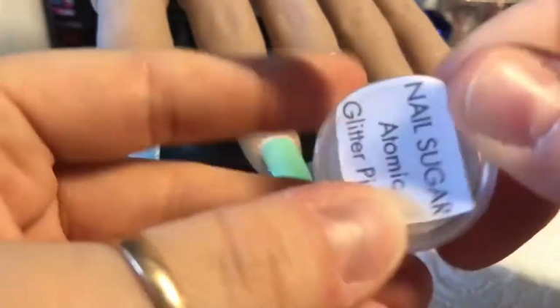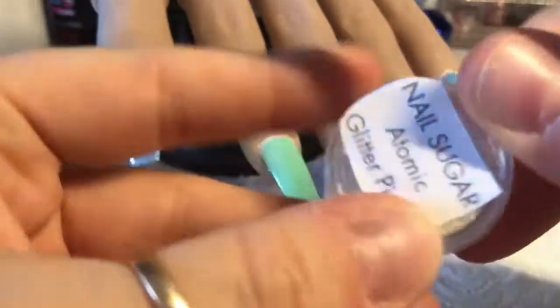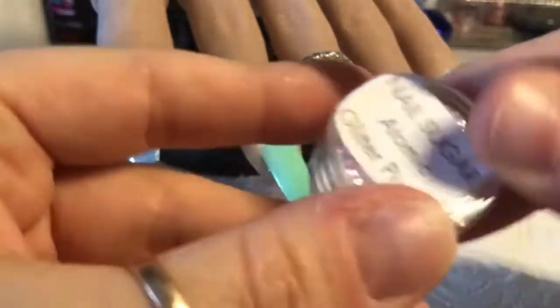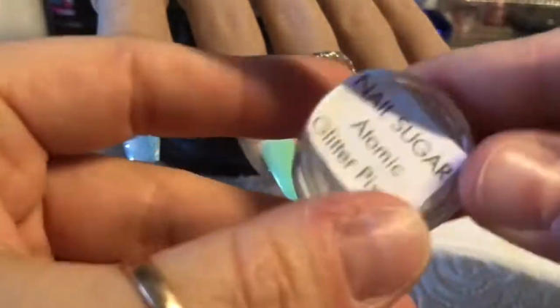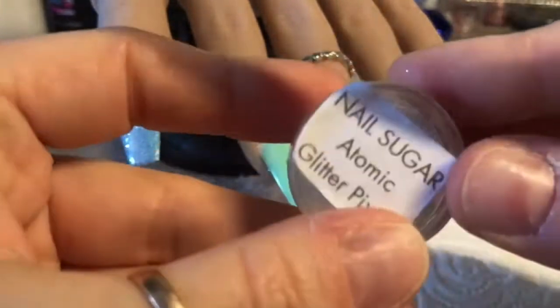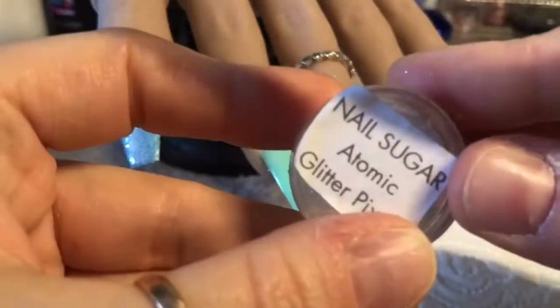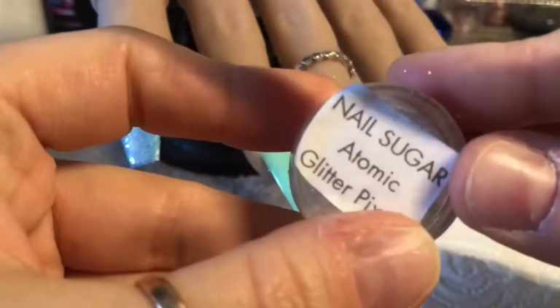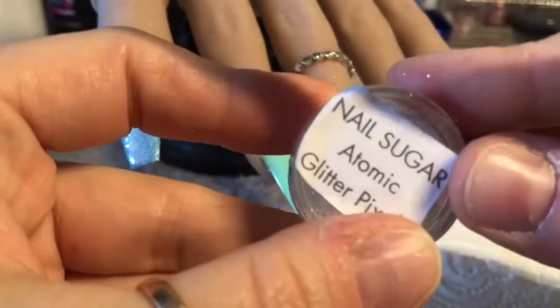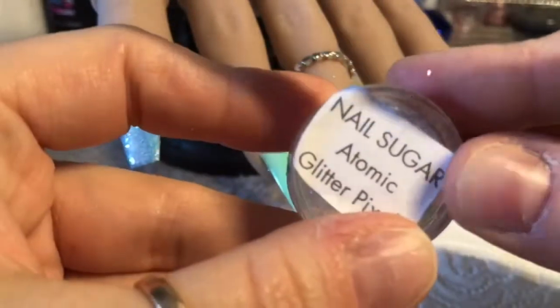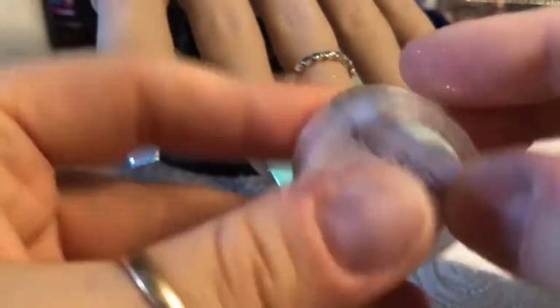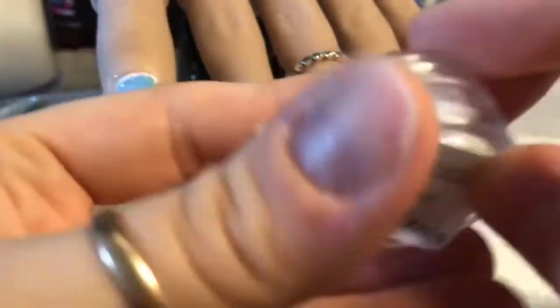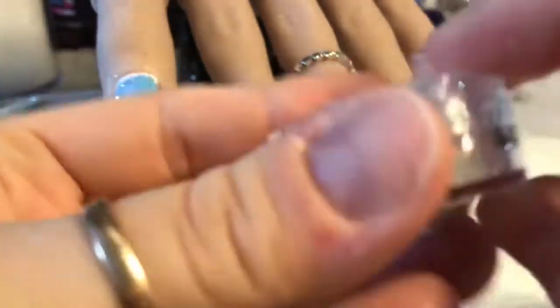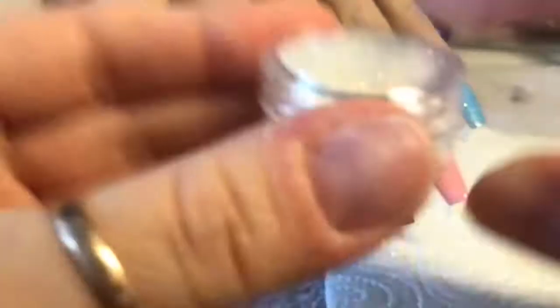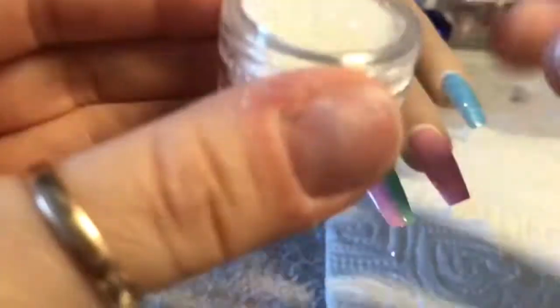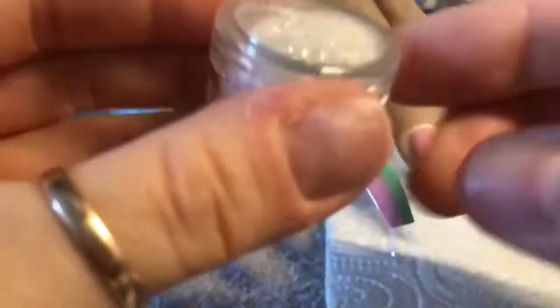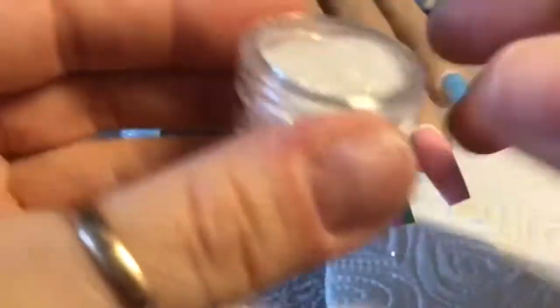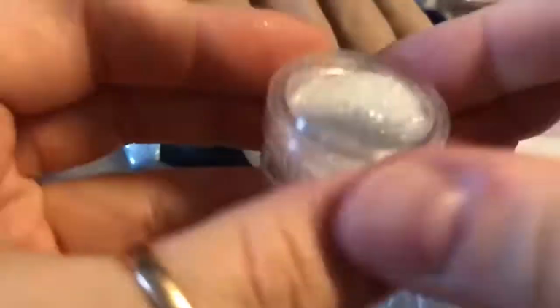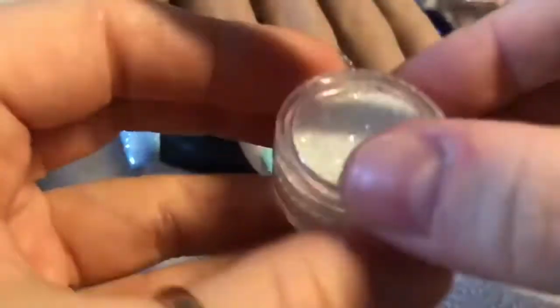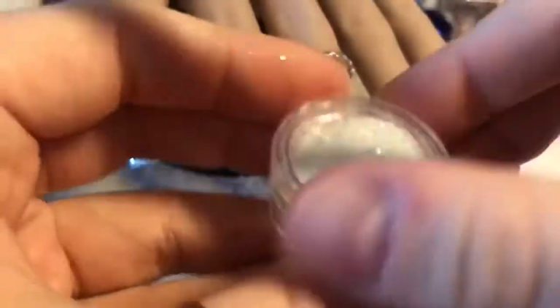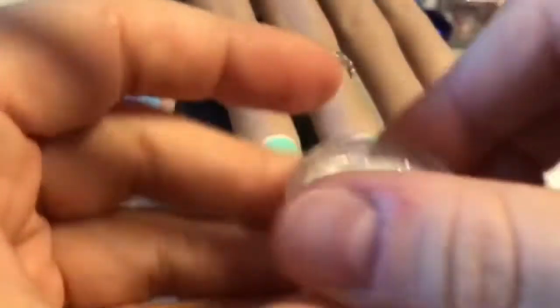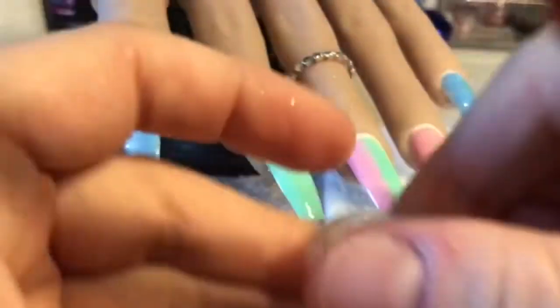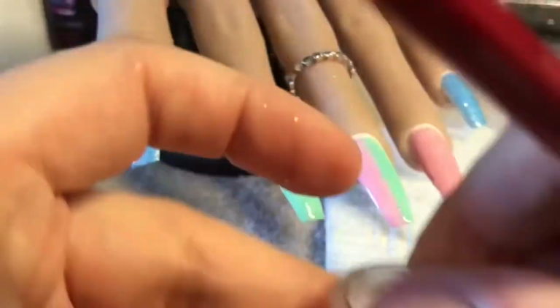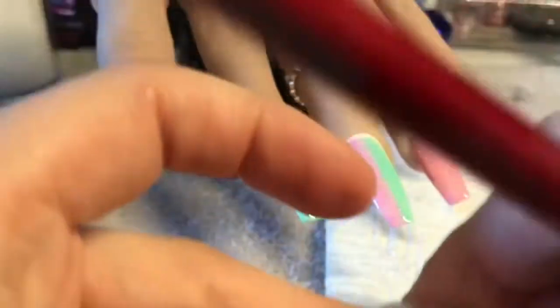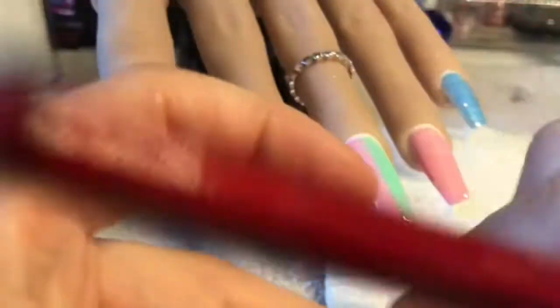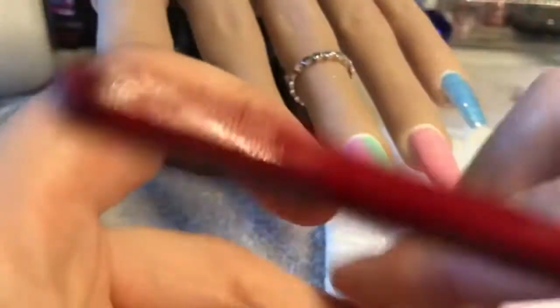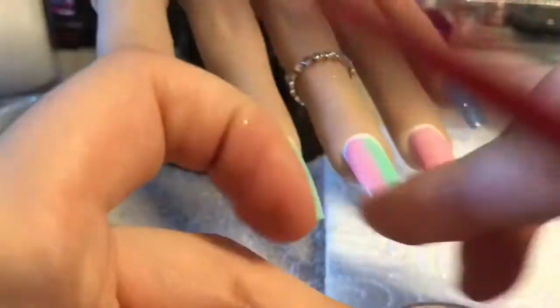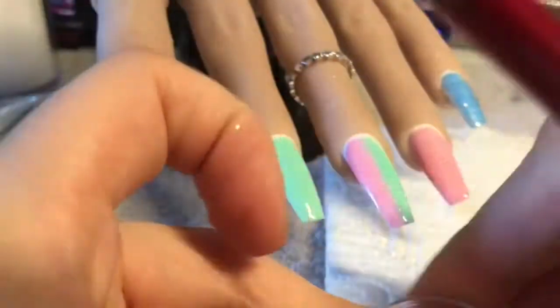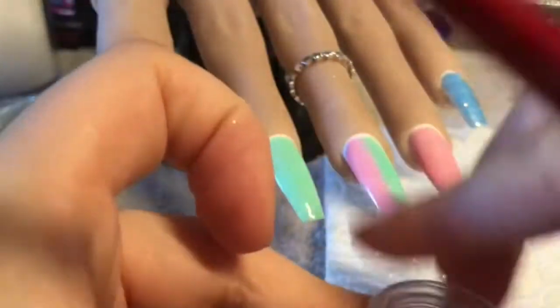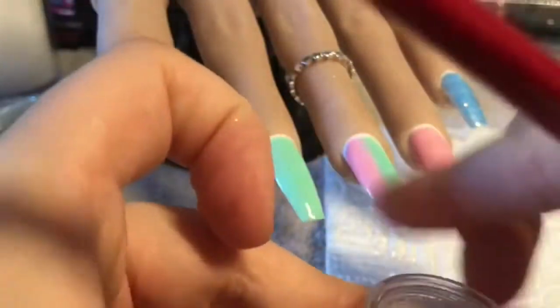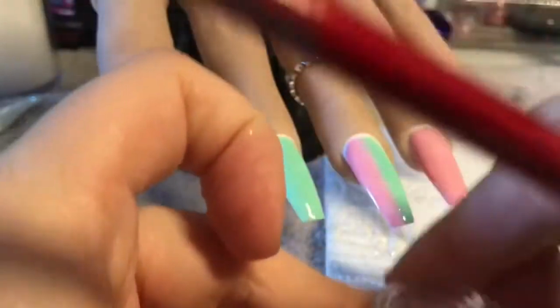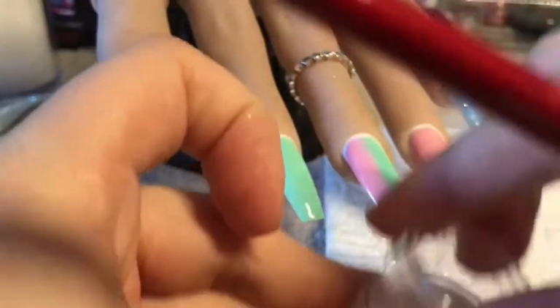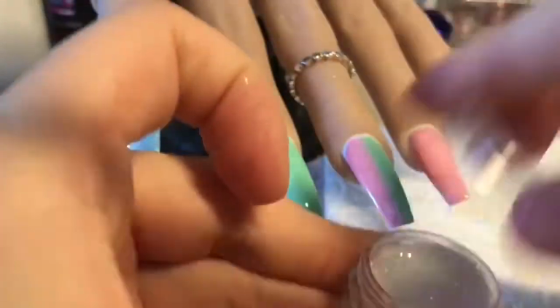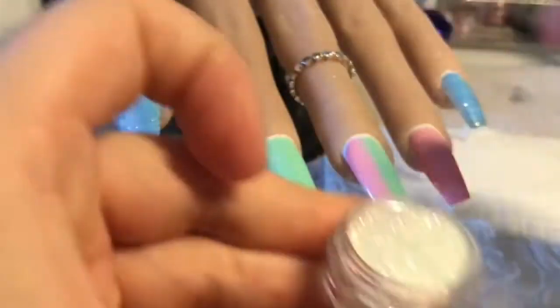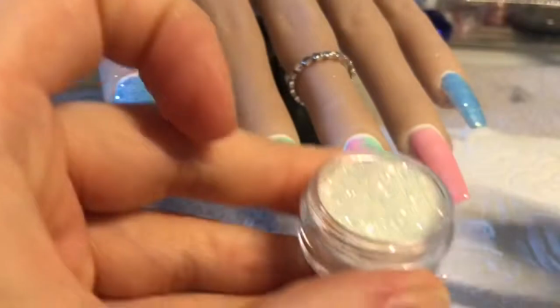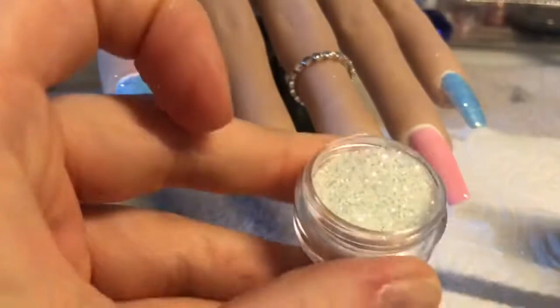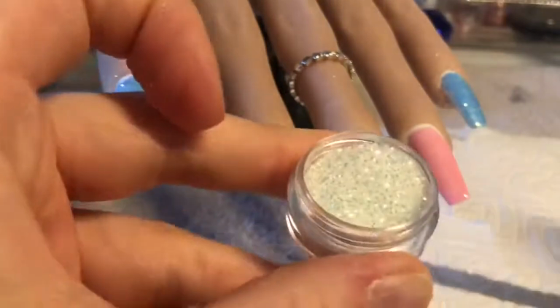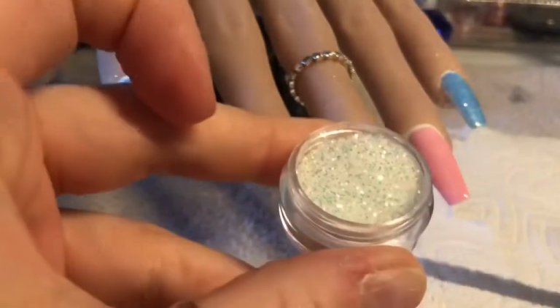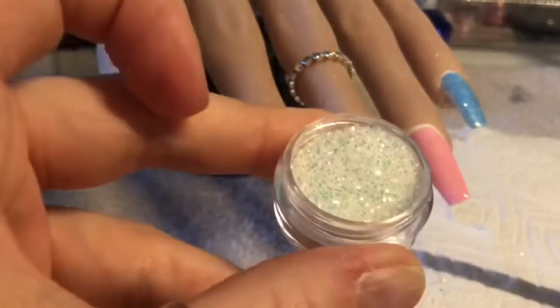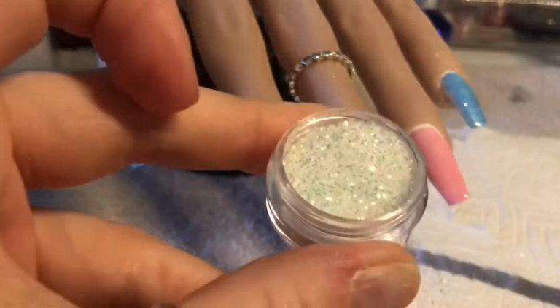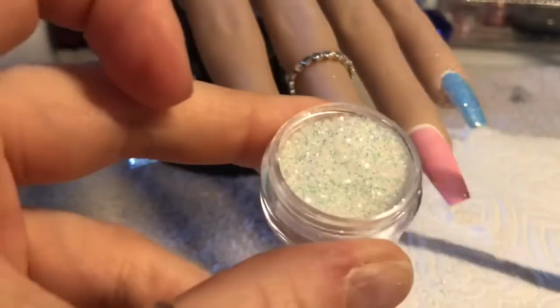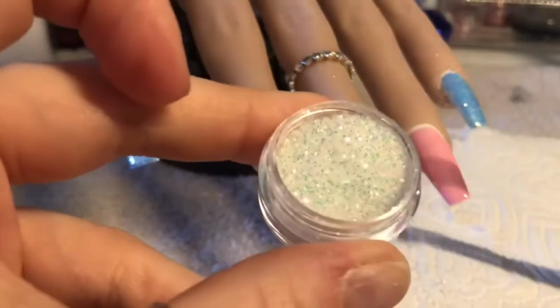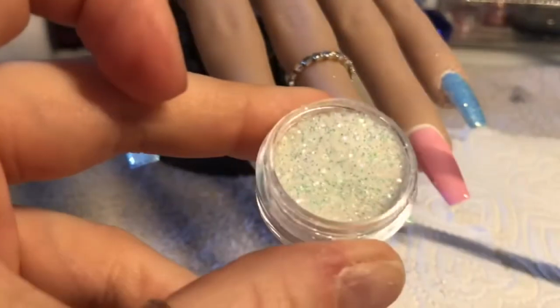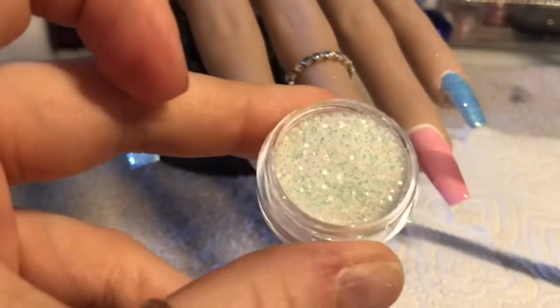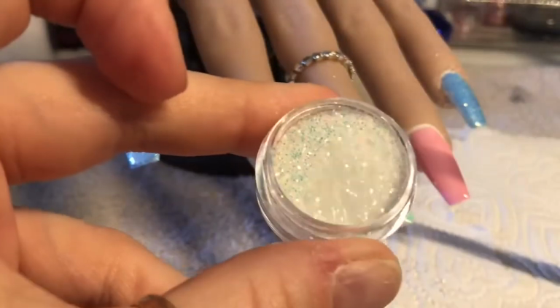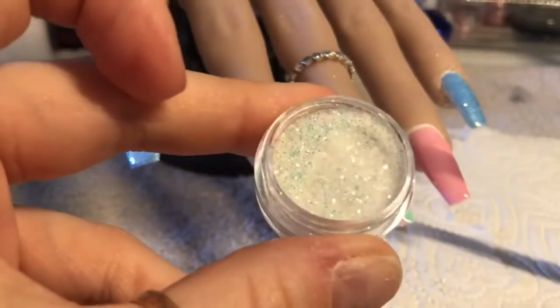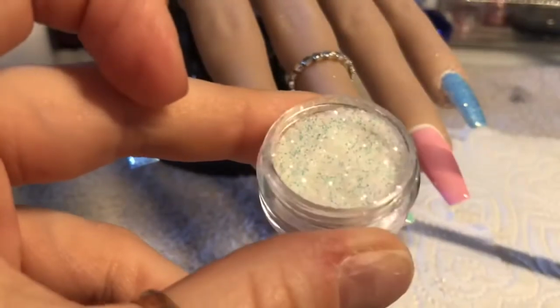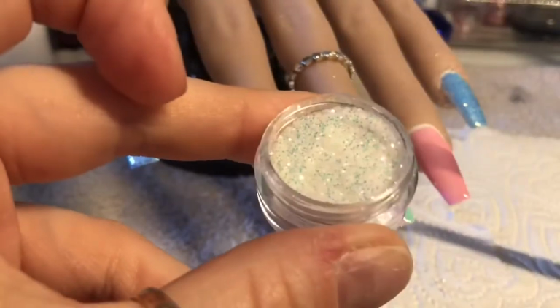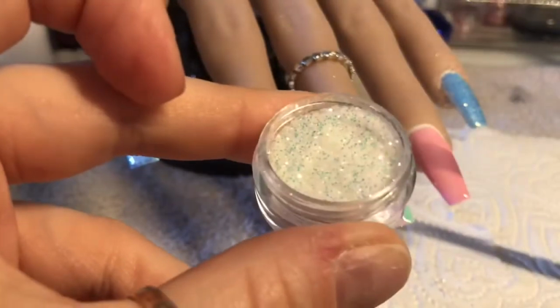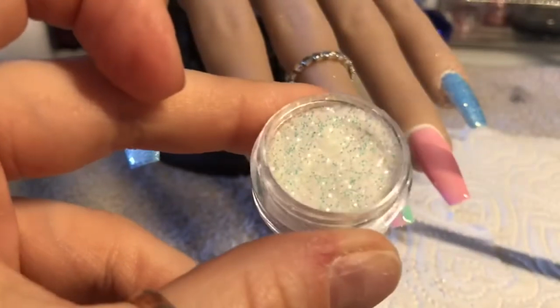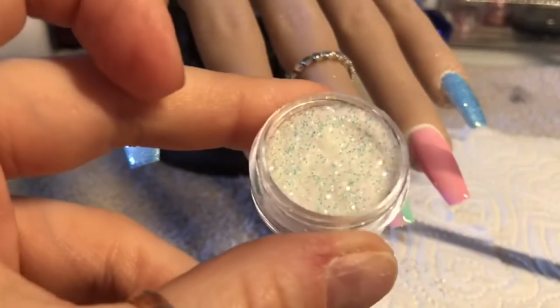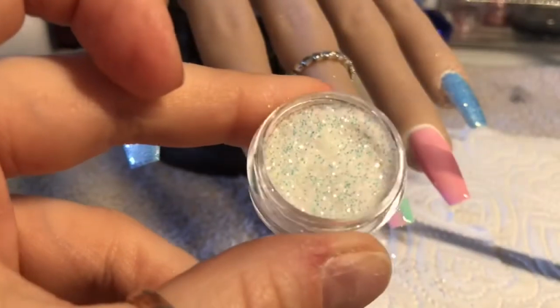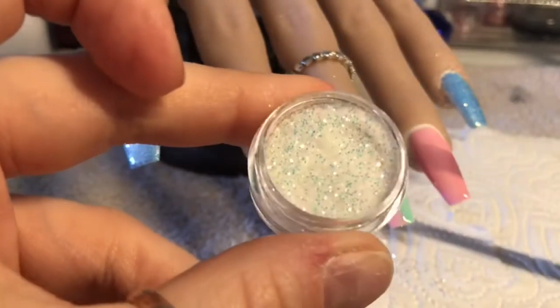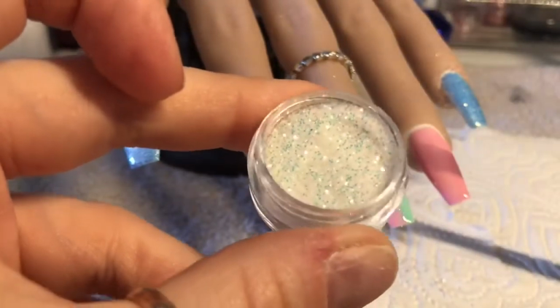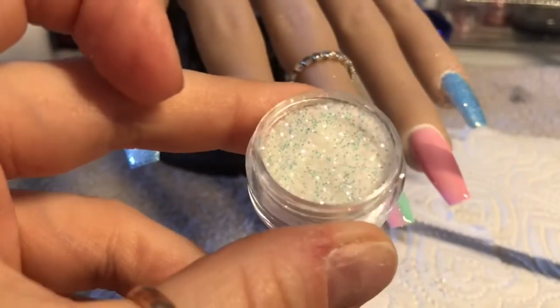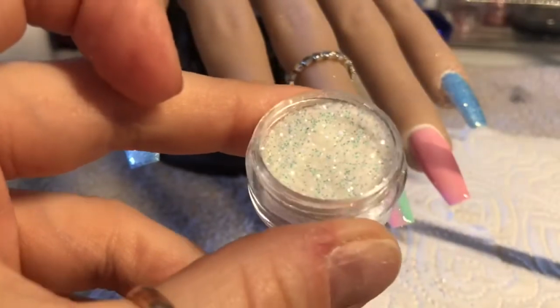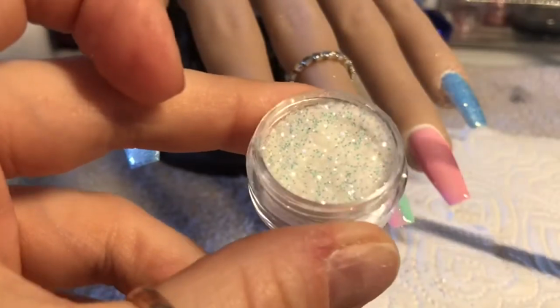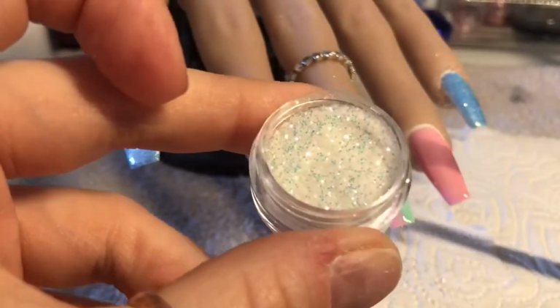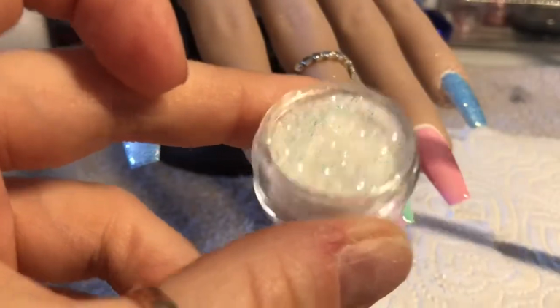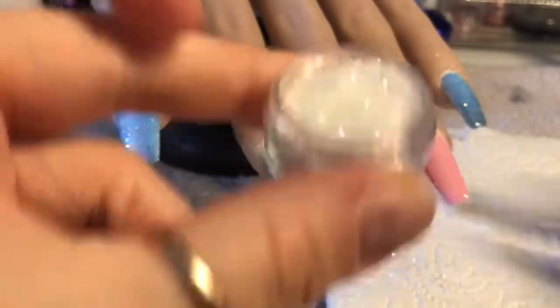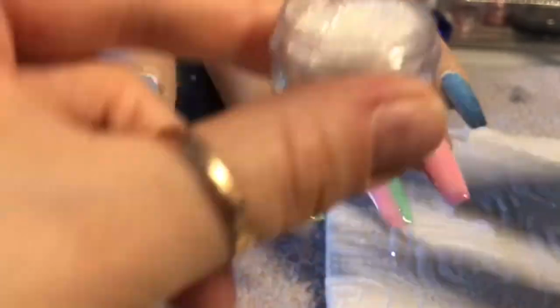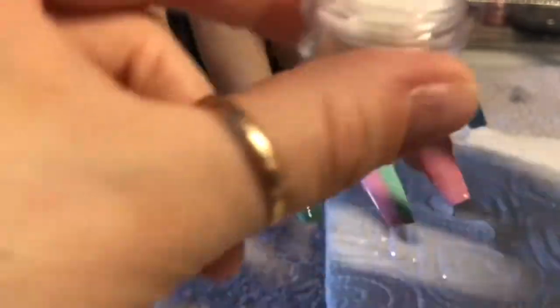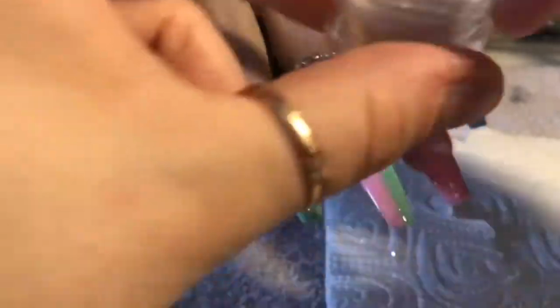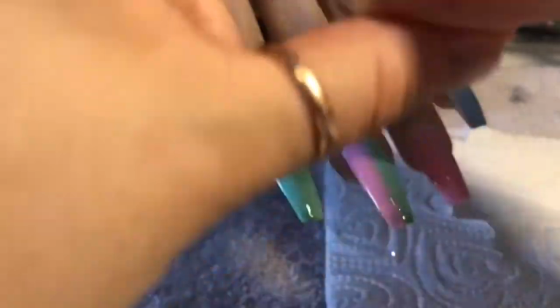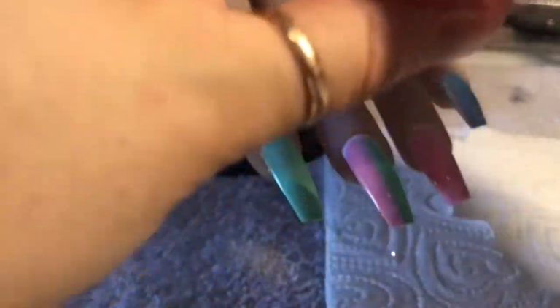This is Atomic — you'll see it has got like a greeny look.